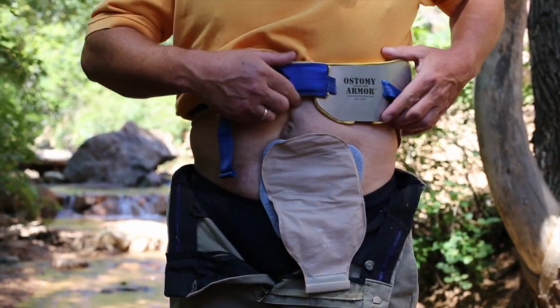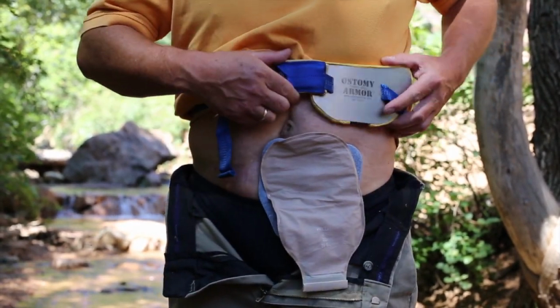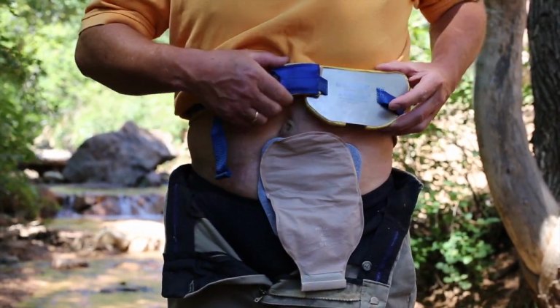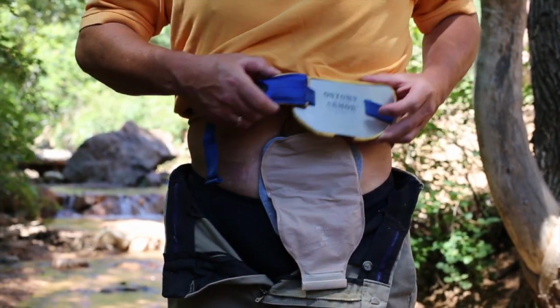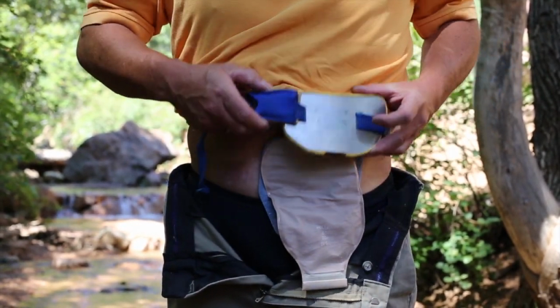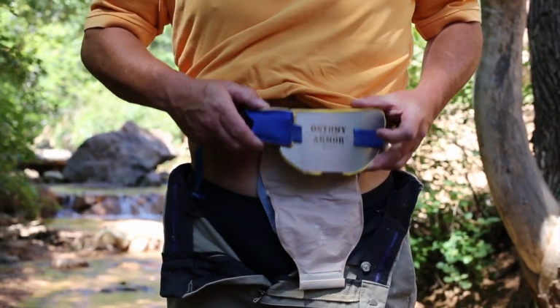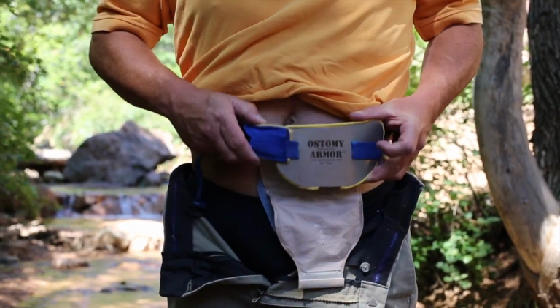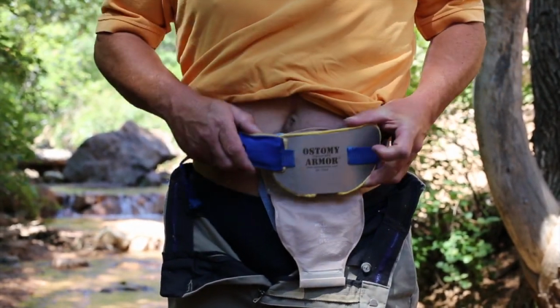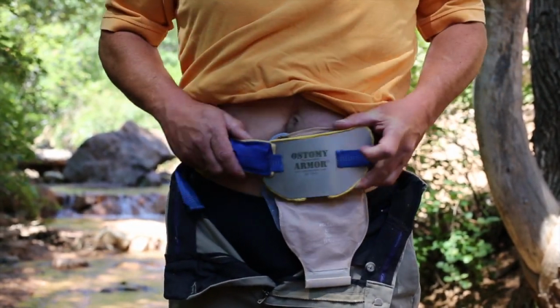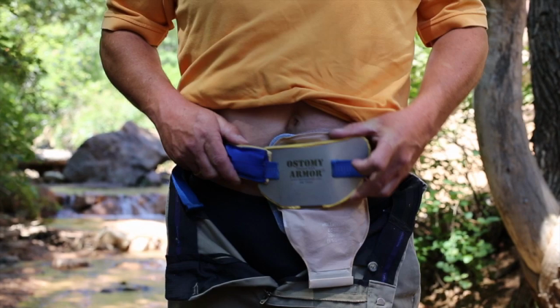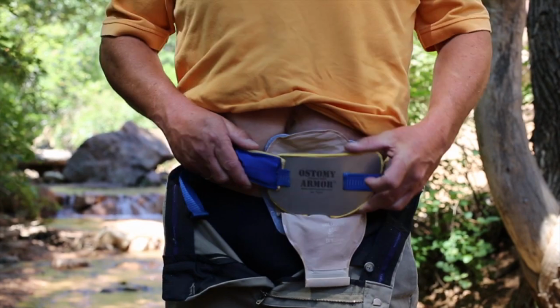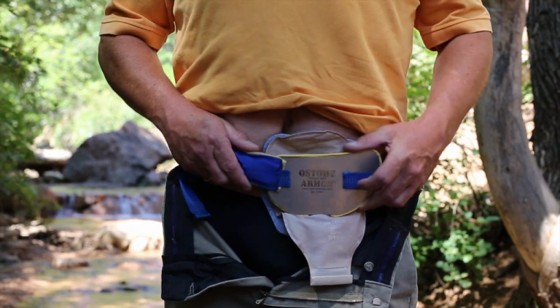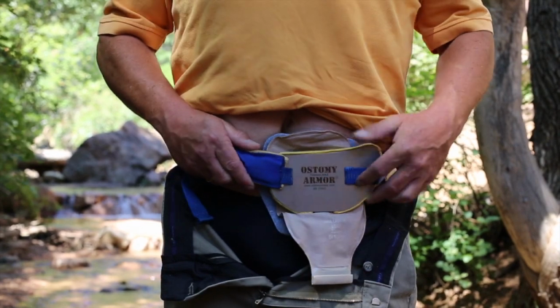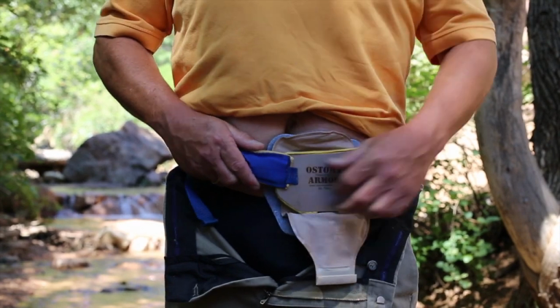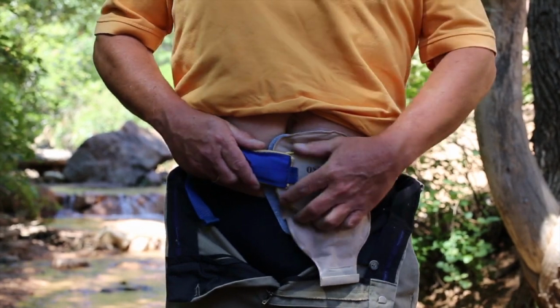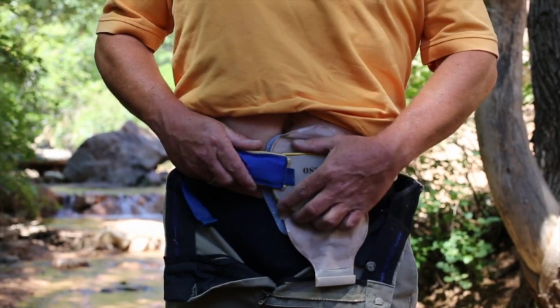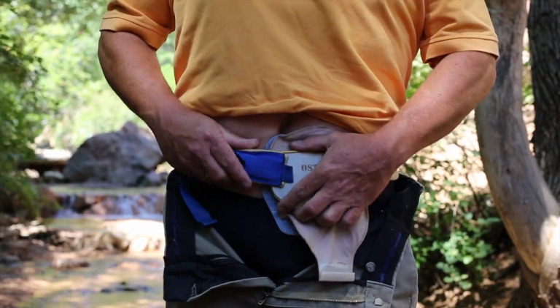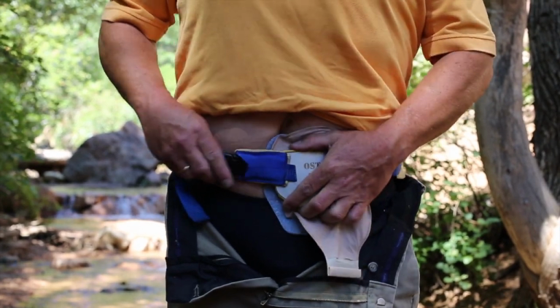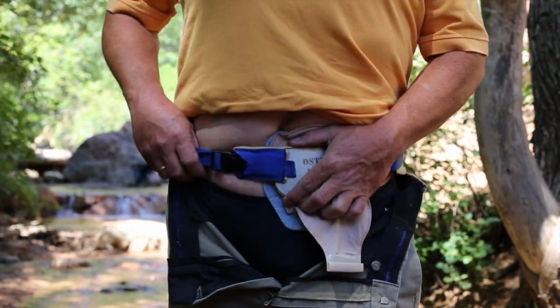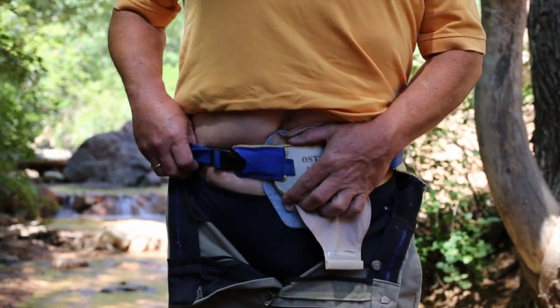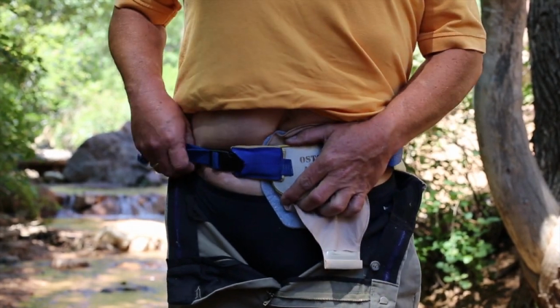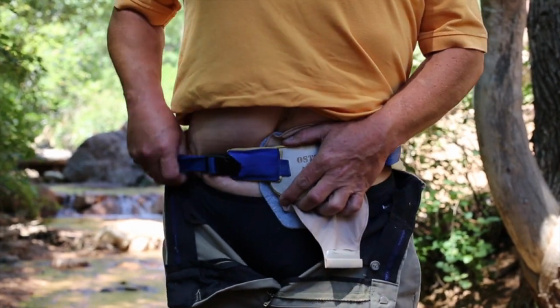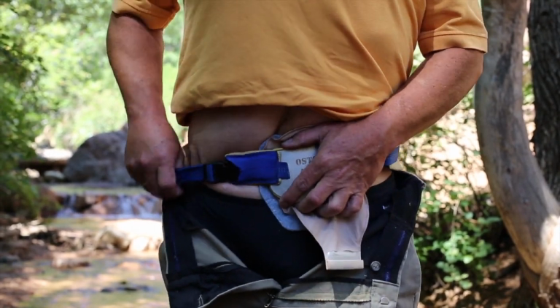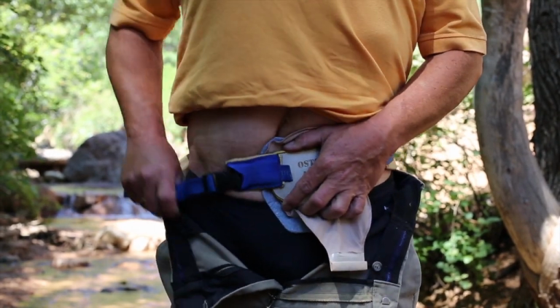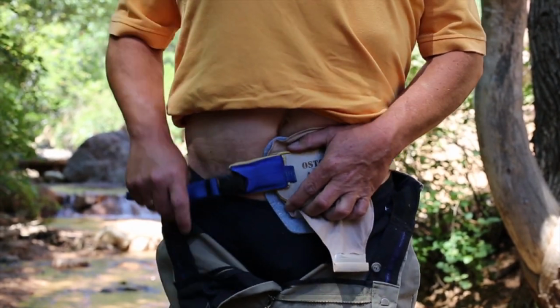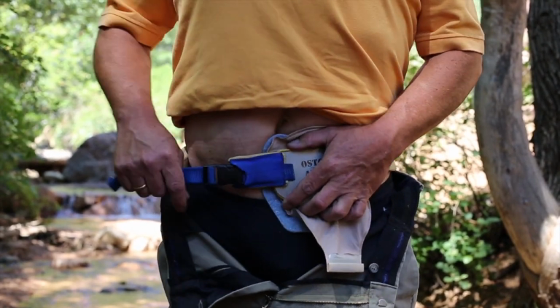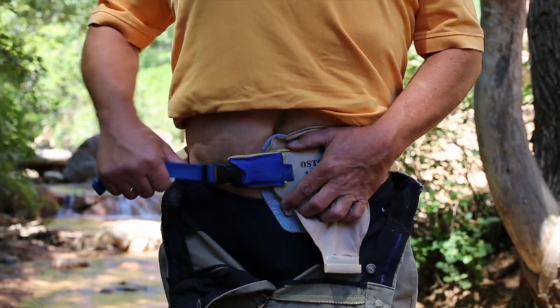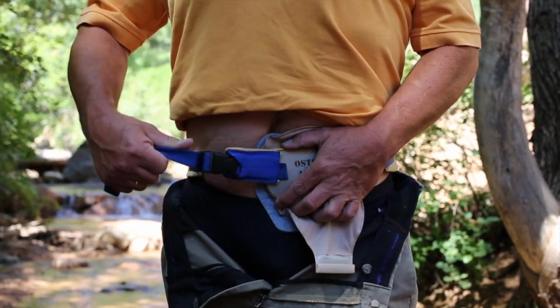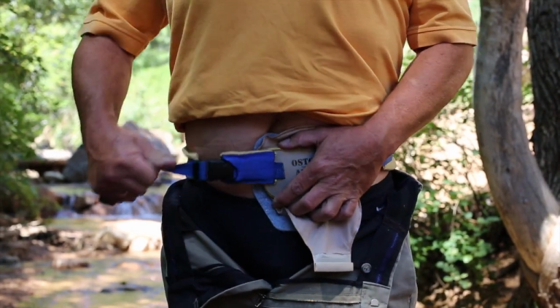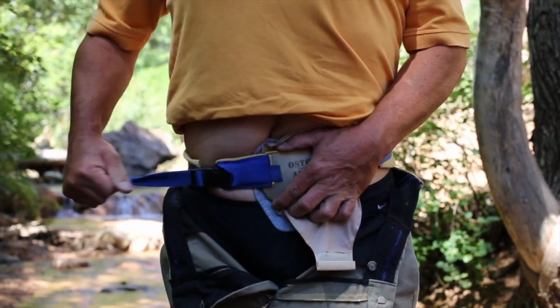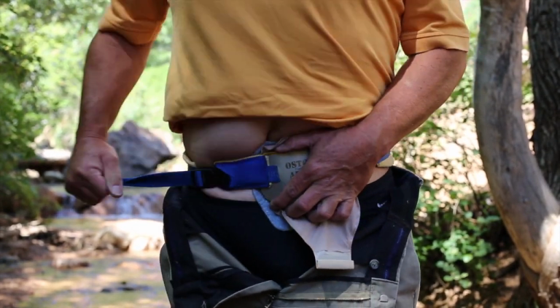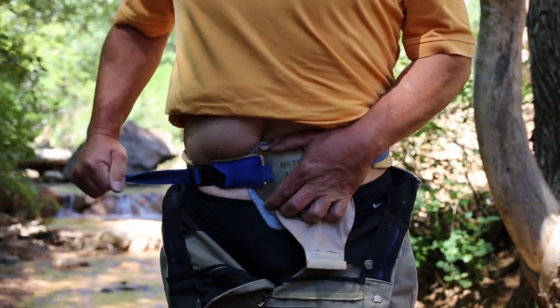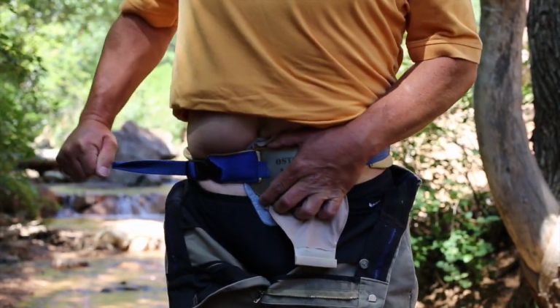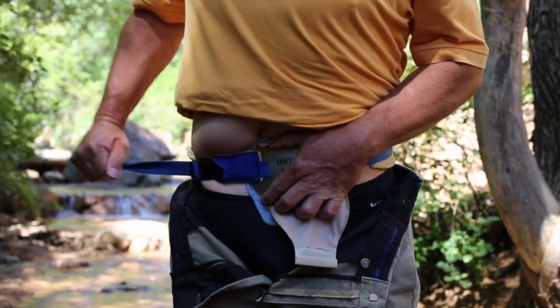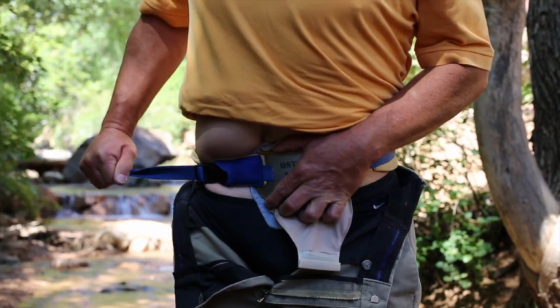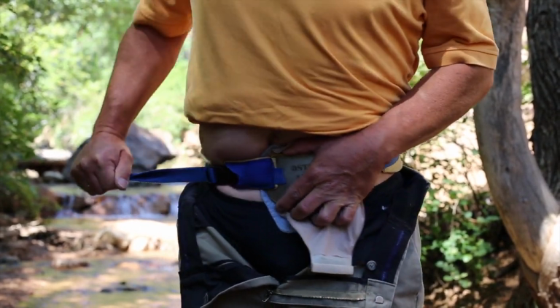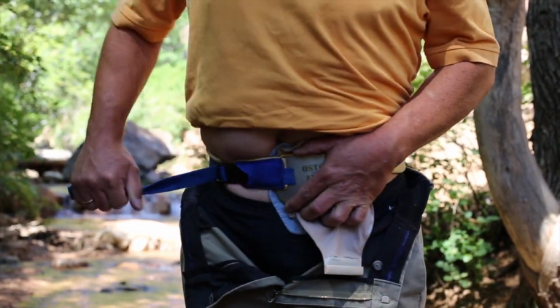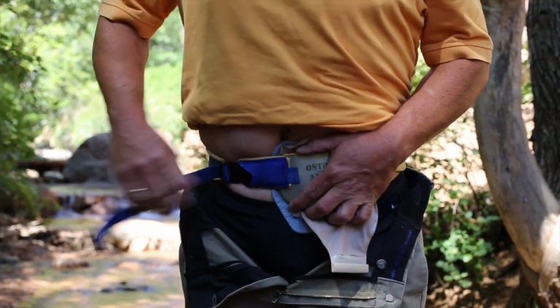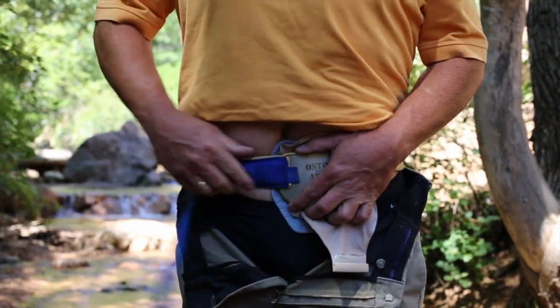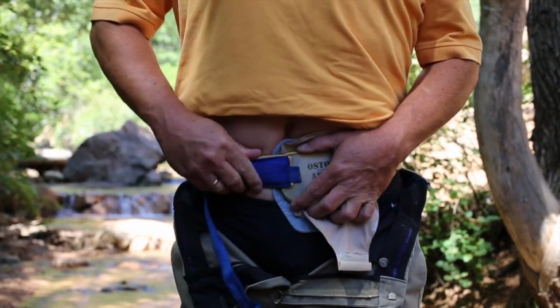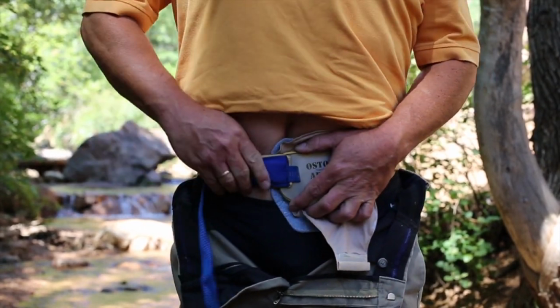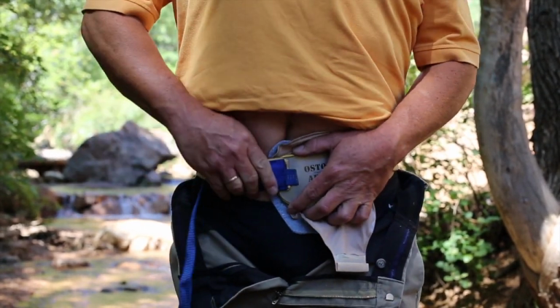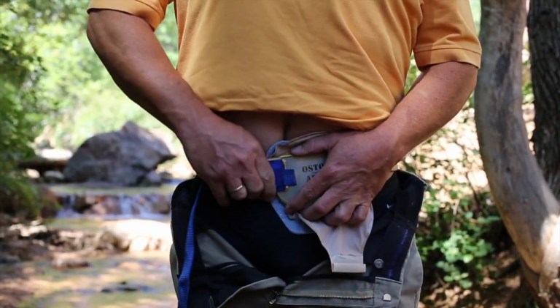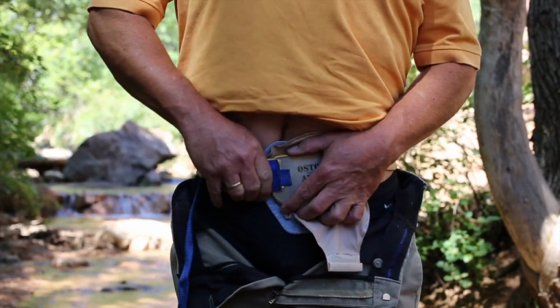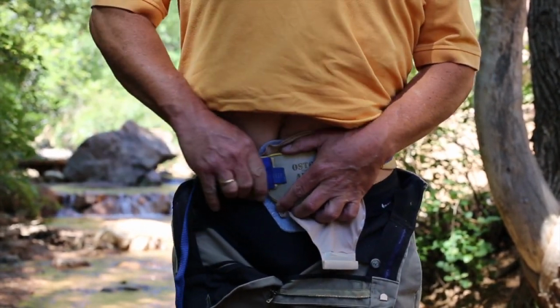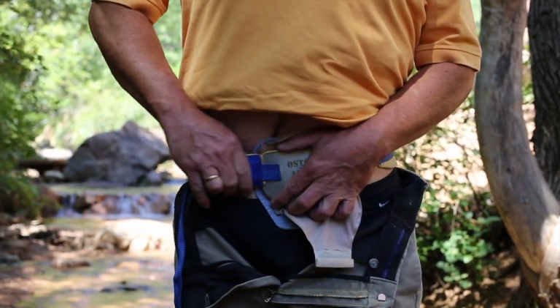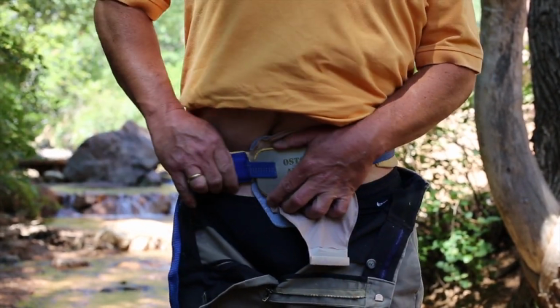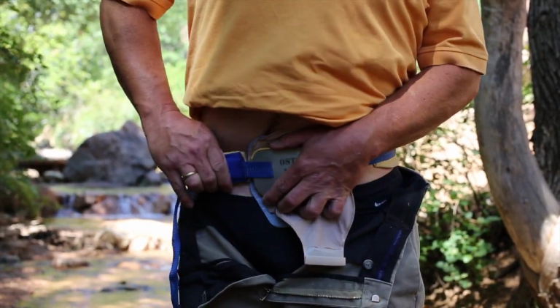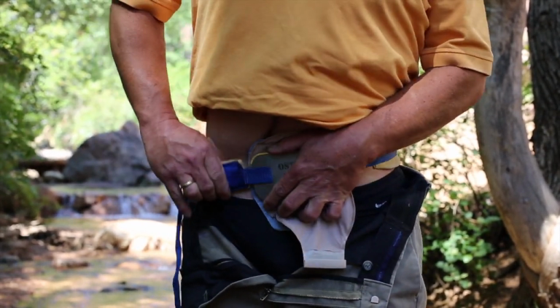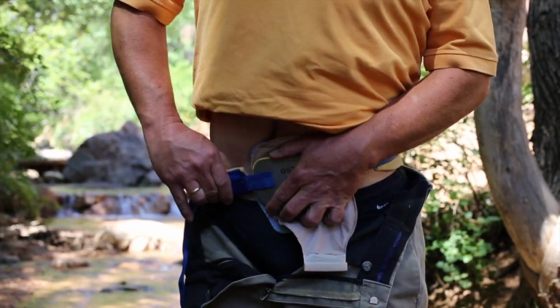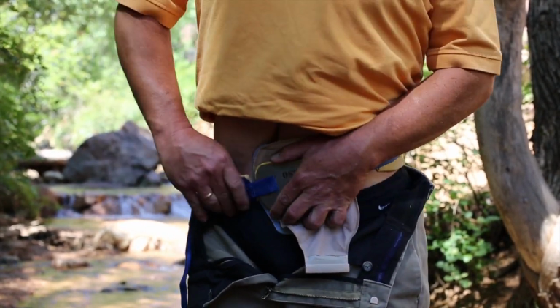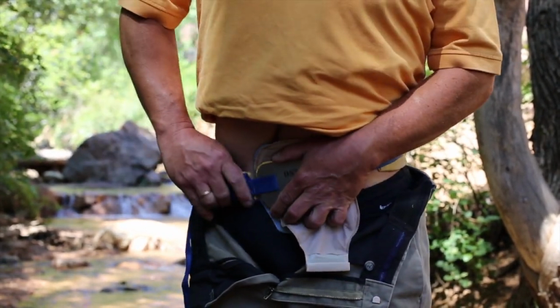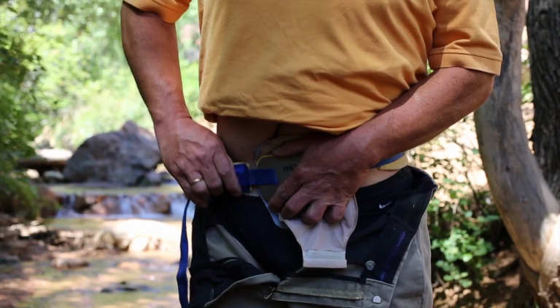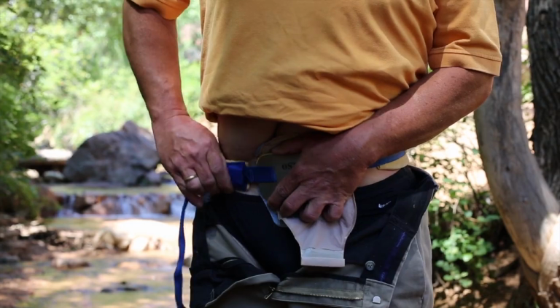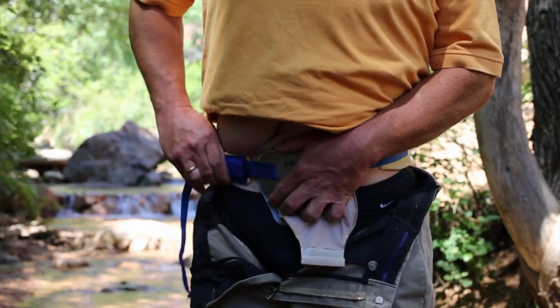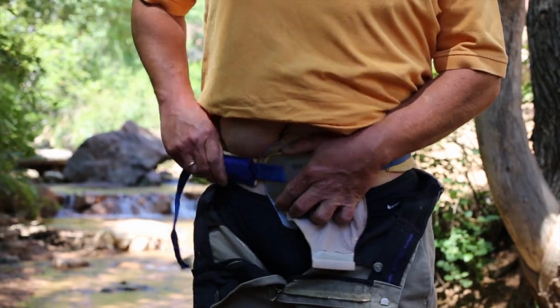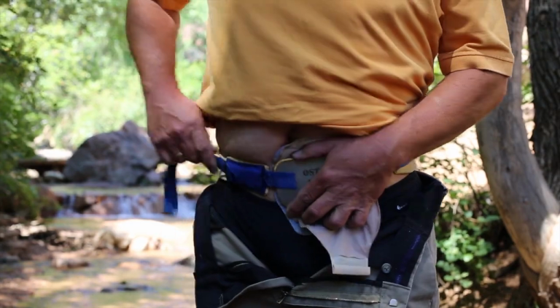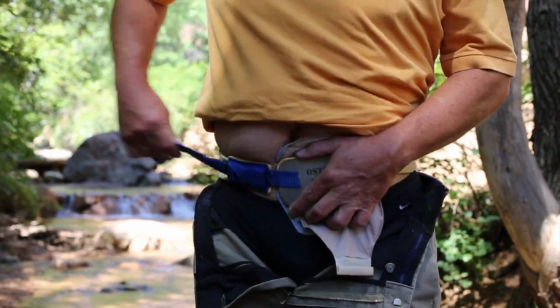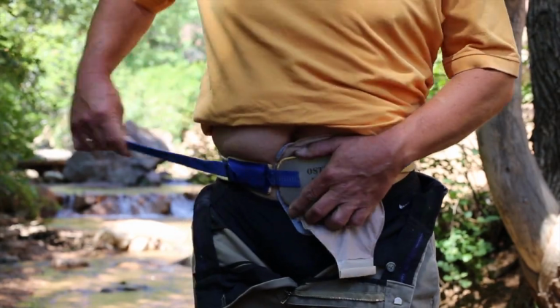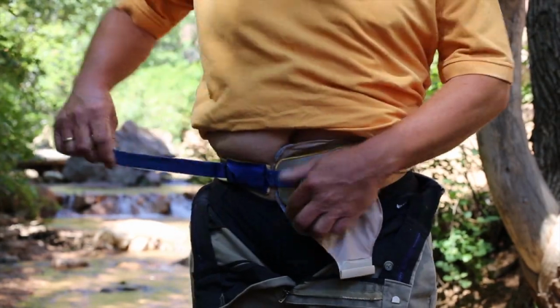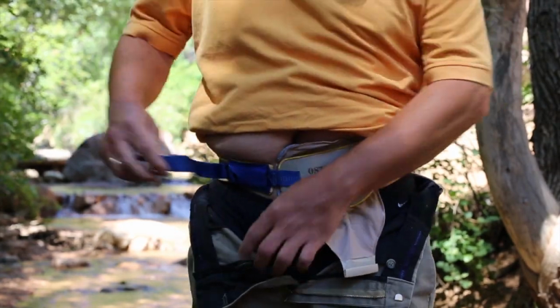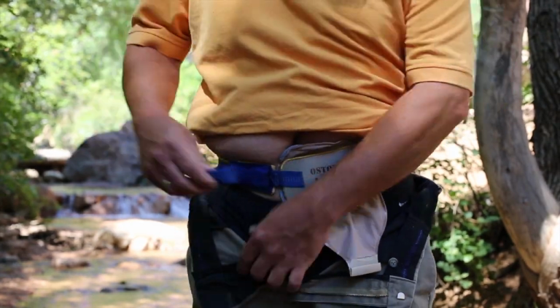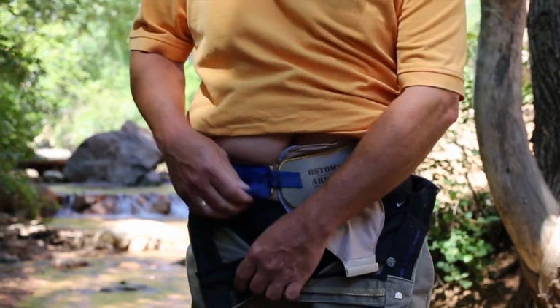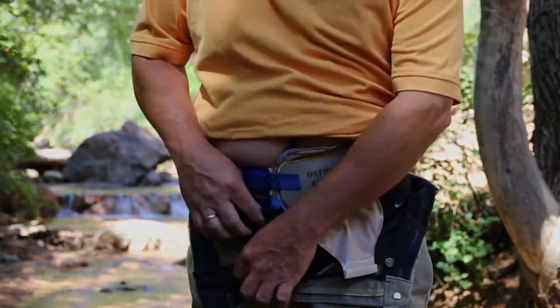Then slide the armour back down your waist and tension it in place. Adjust your clothing and you're ready to go.